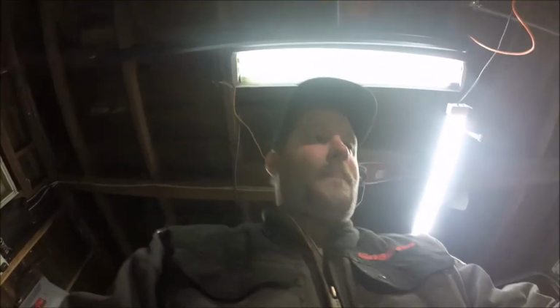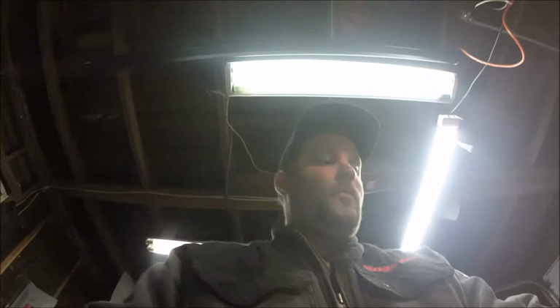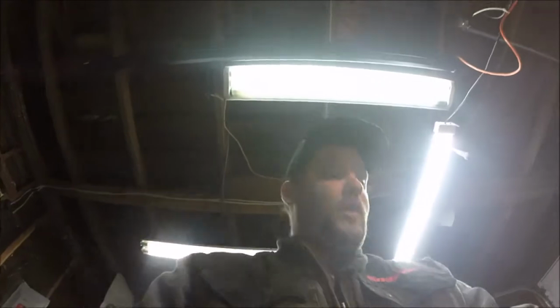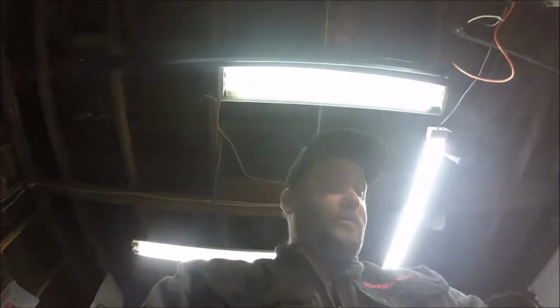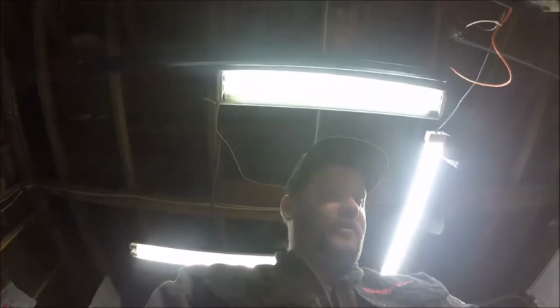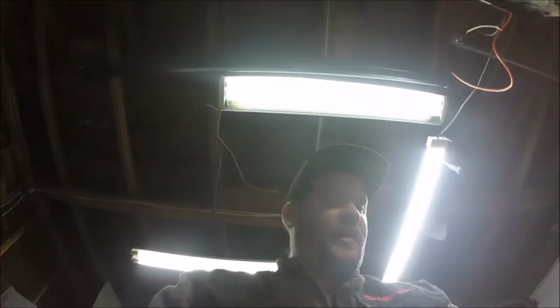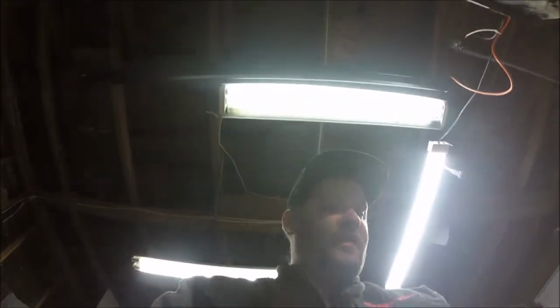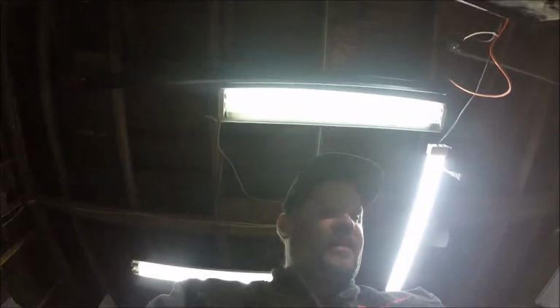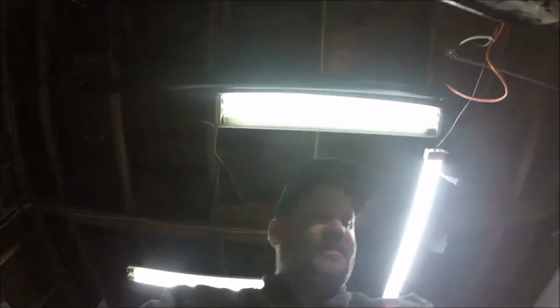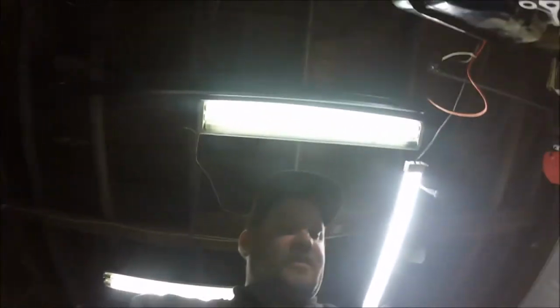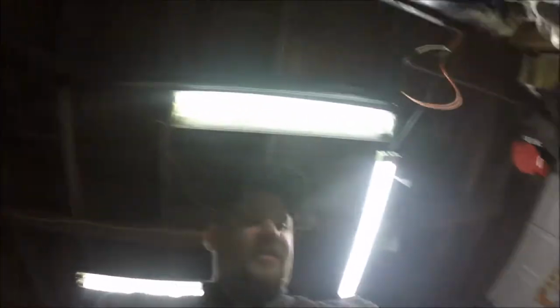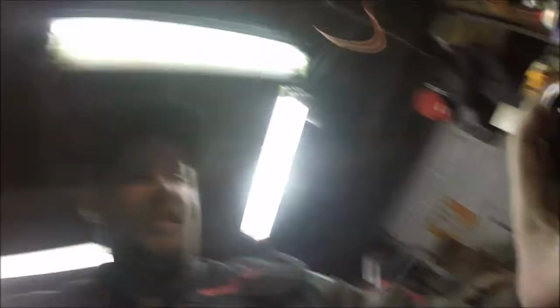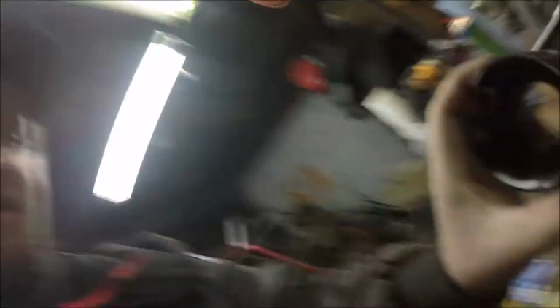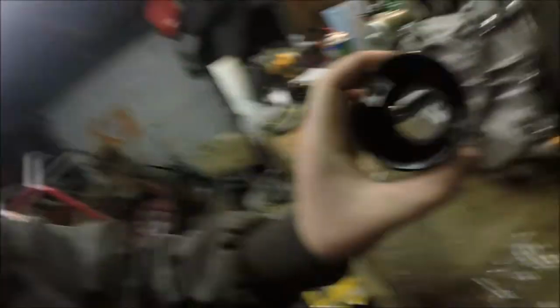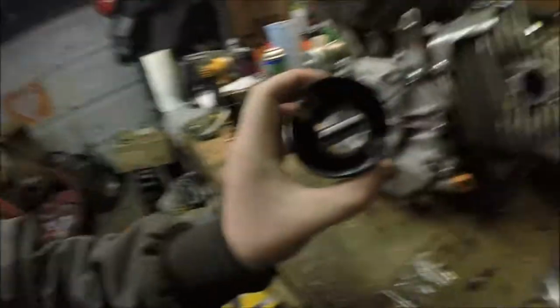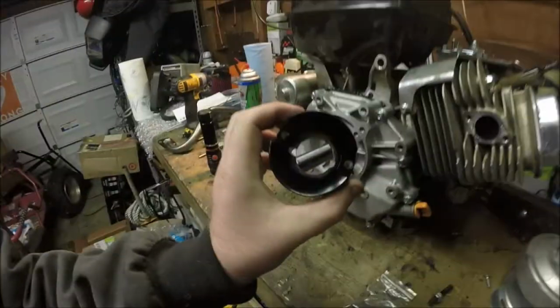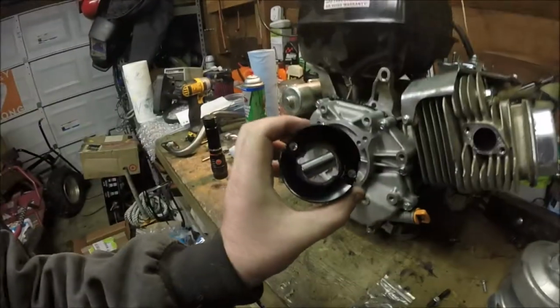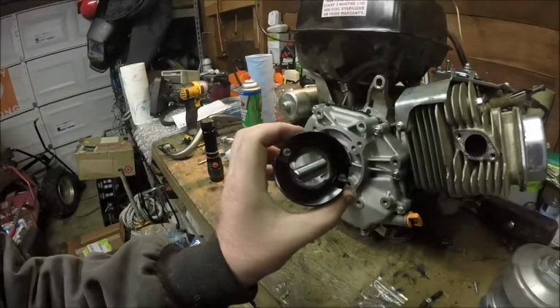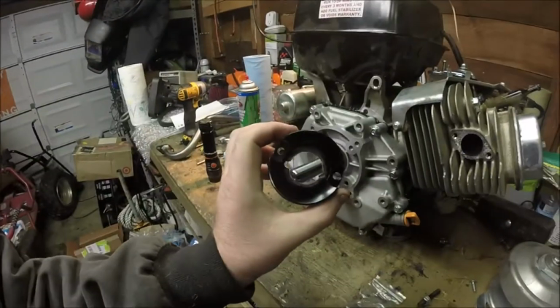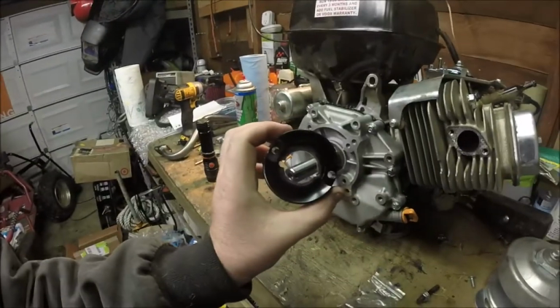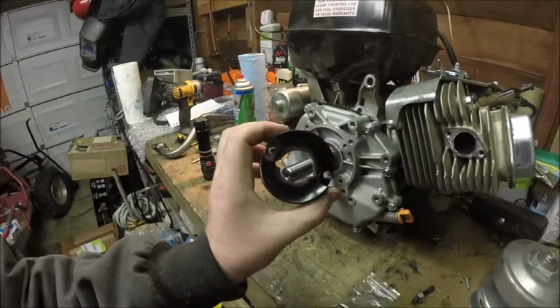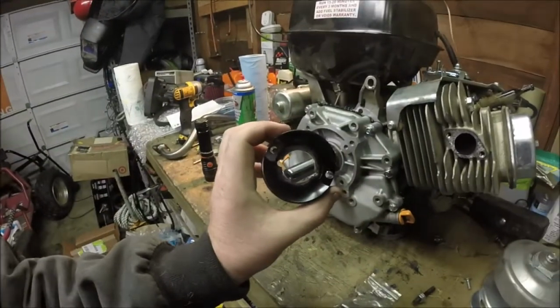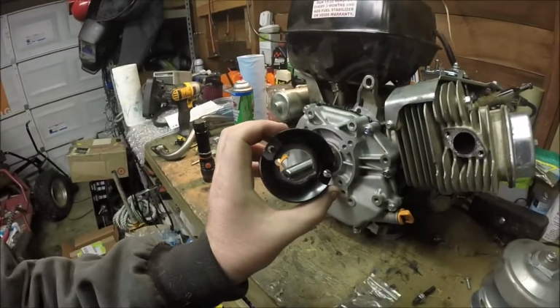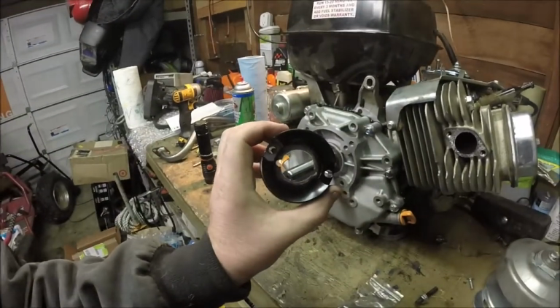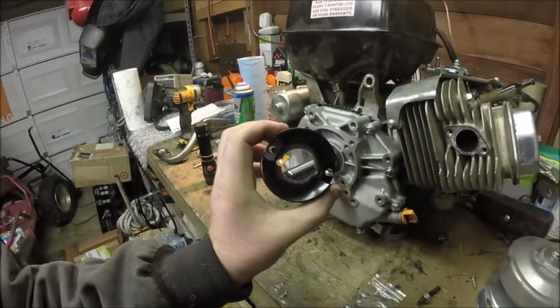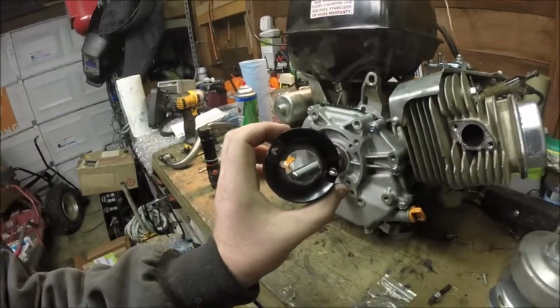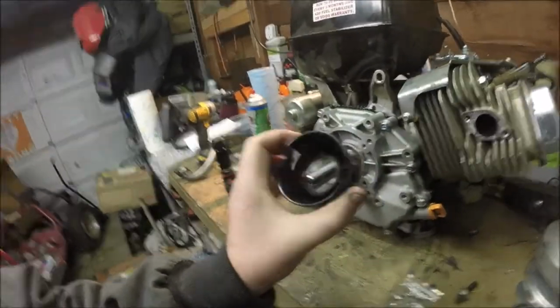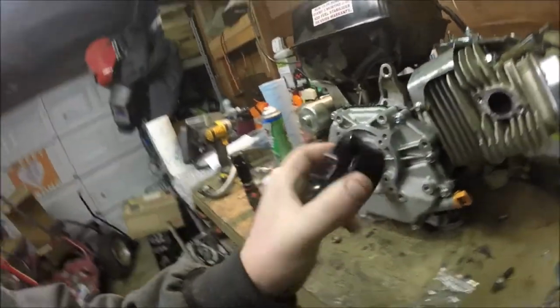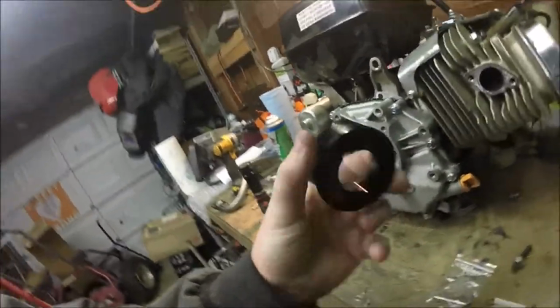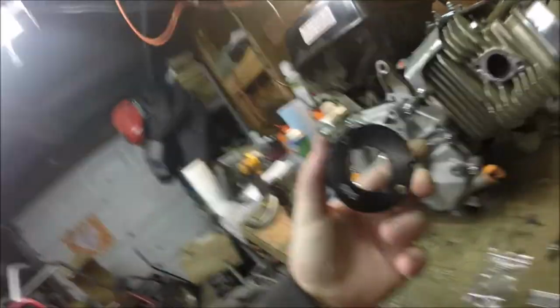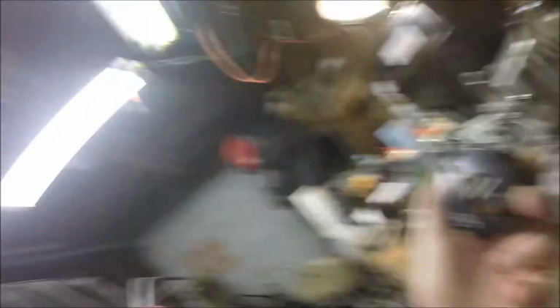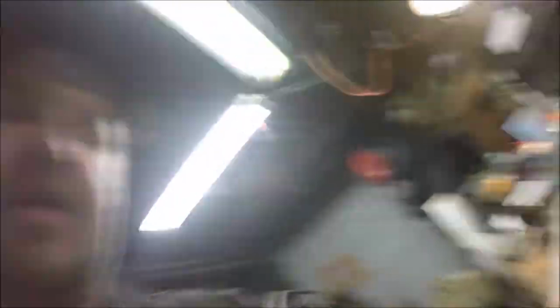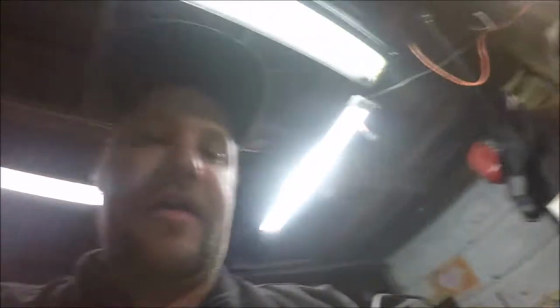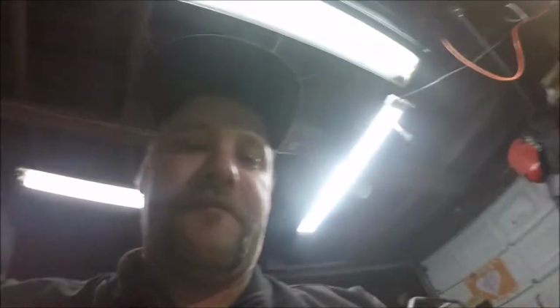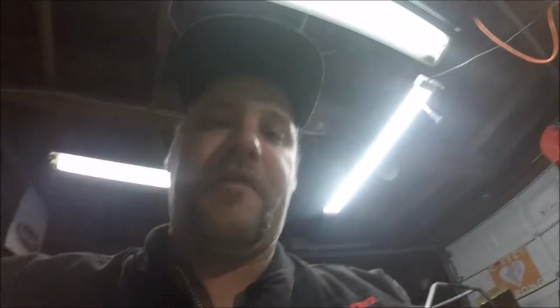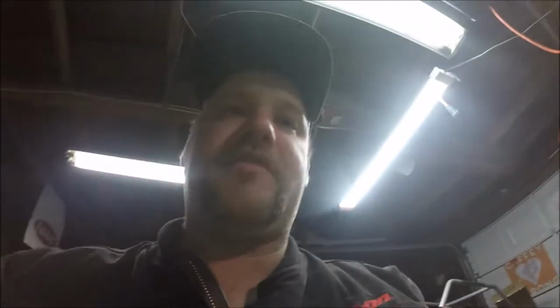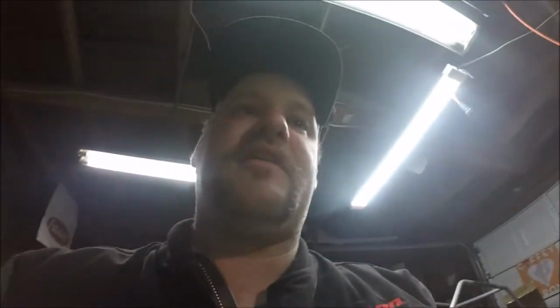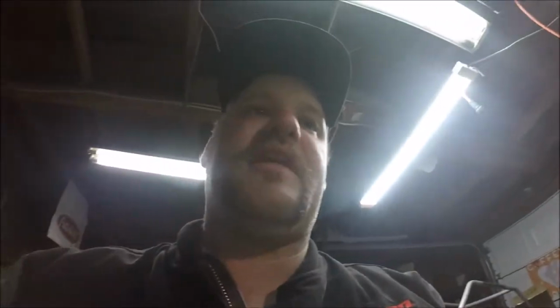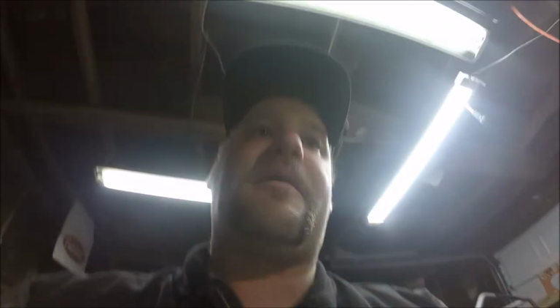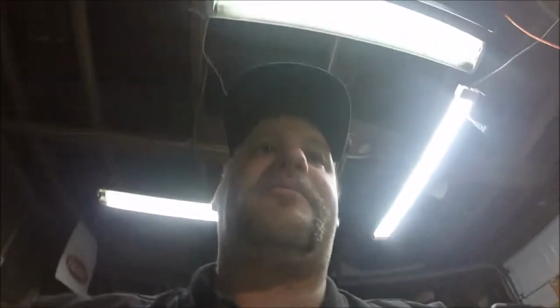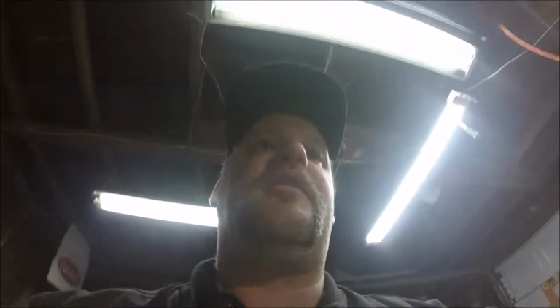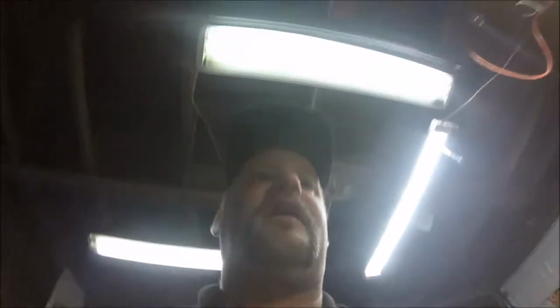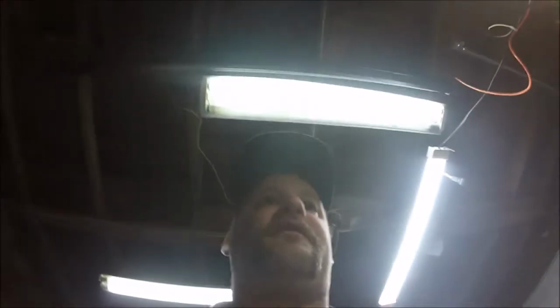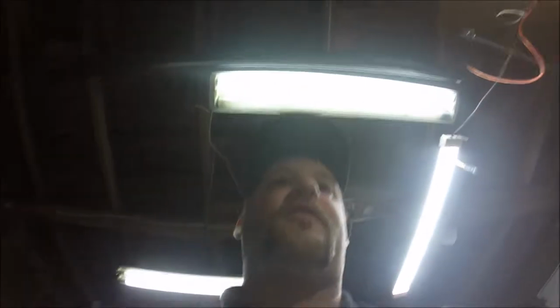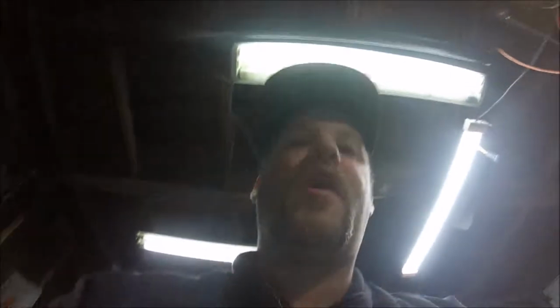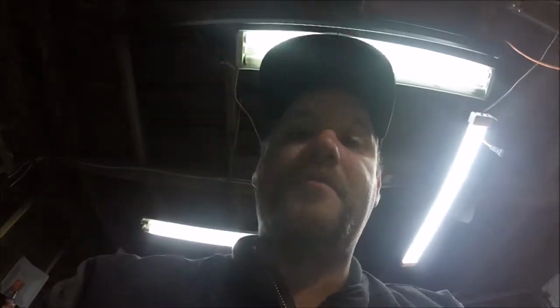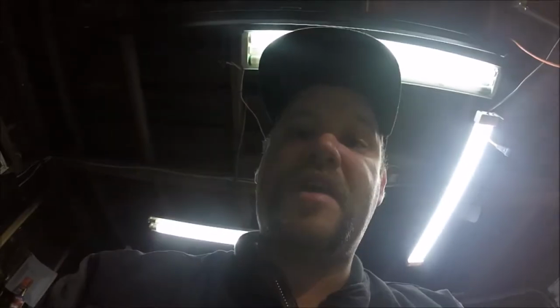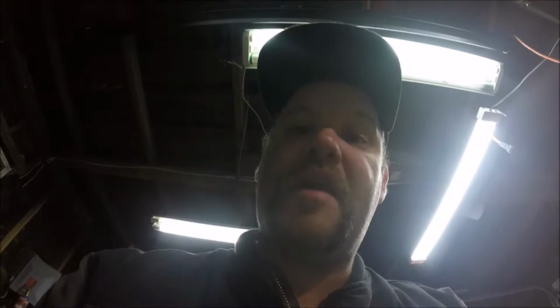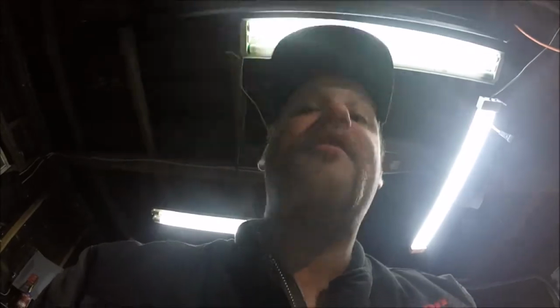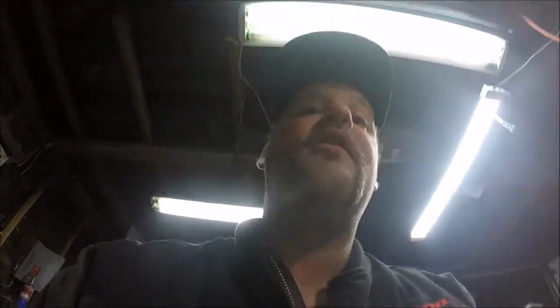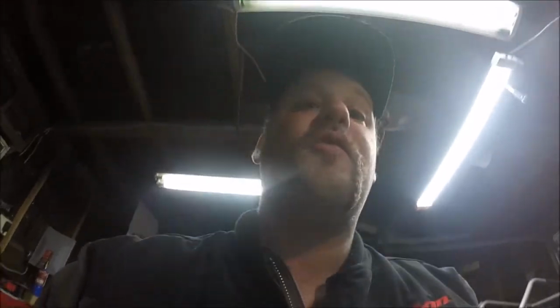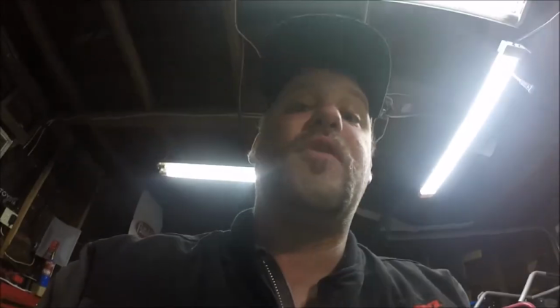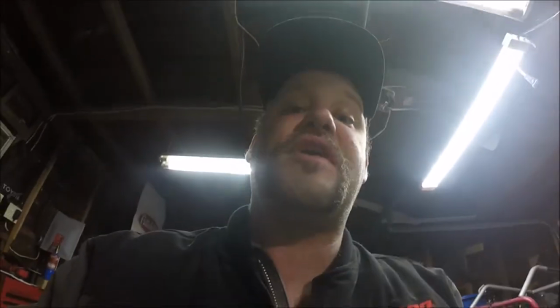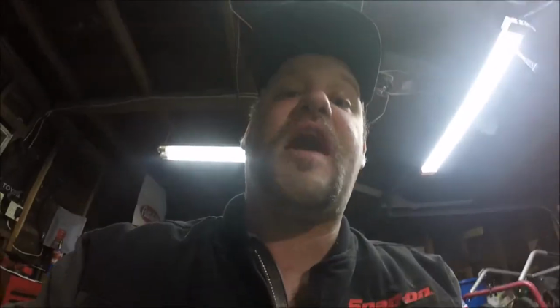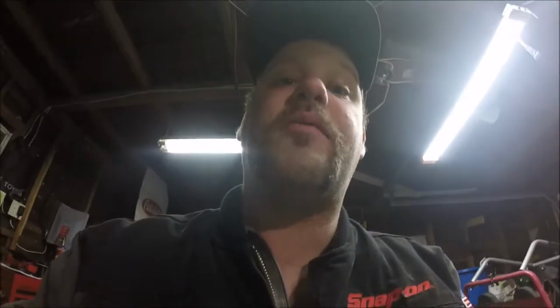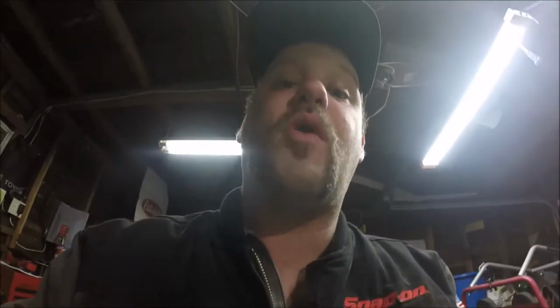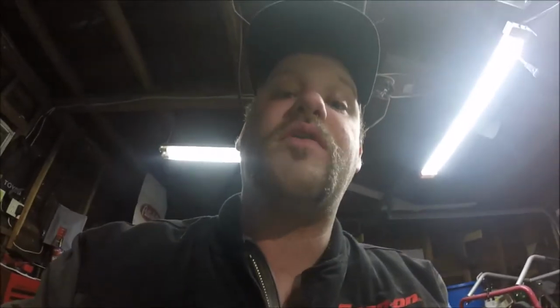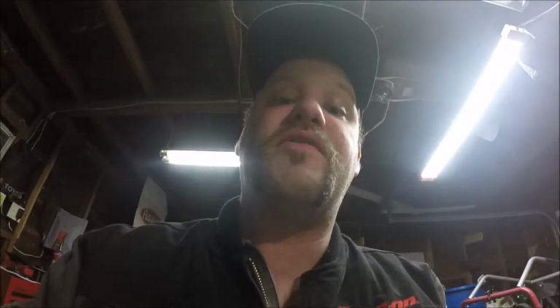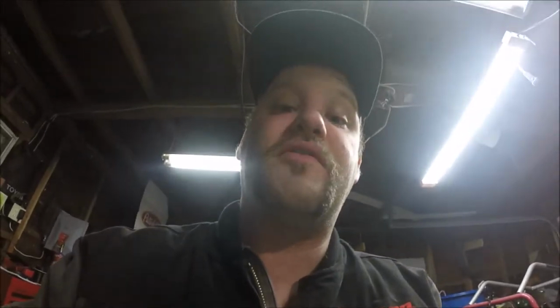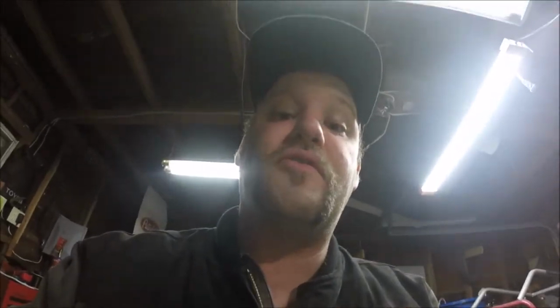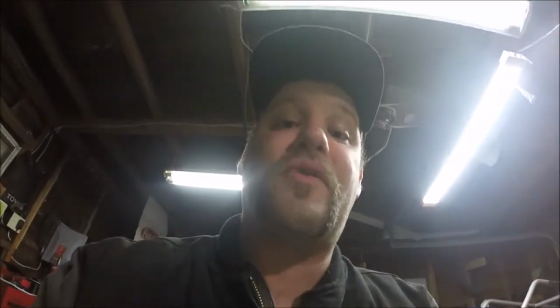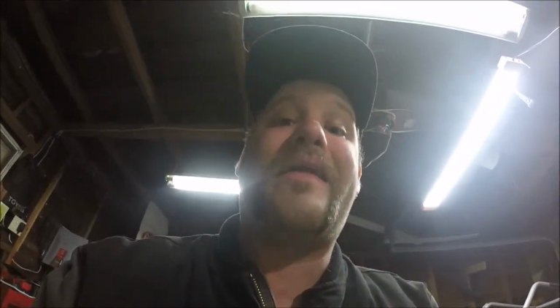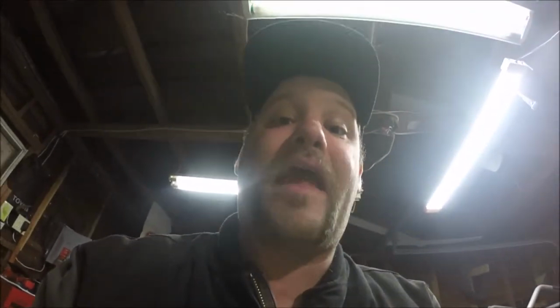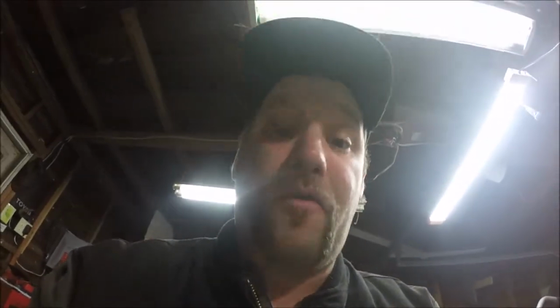One other thing I still need to do is the air filter adapter and the carb jet, which I am going to do right now.